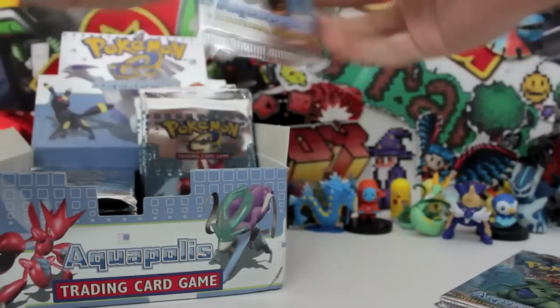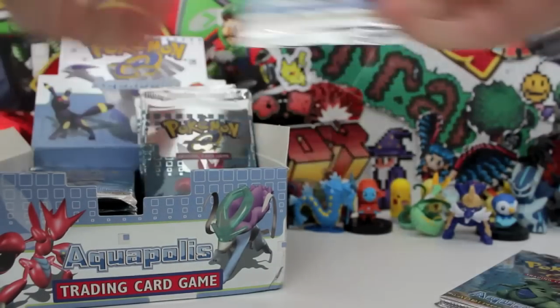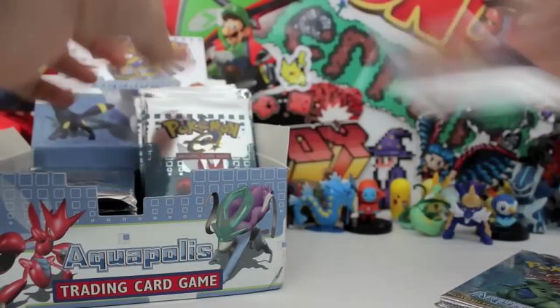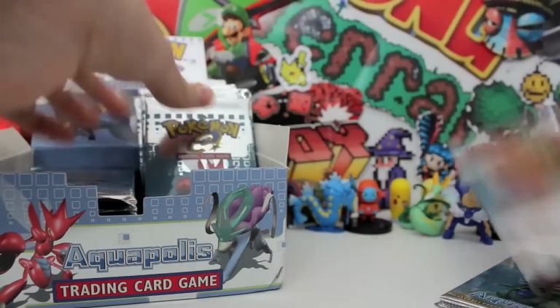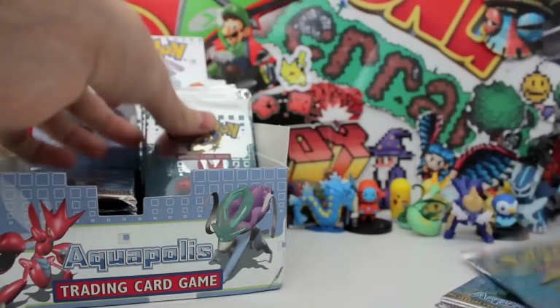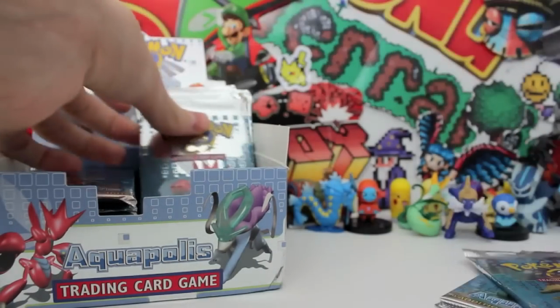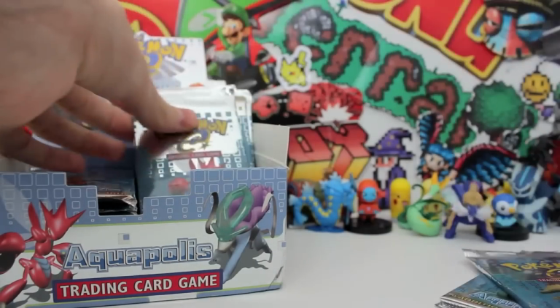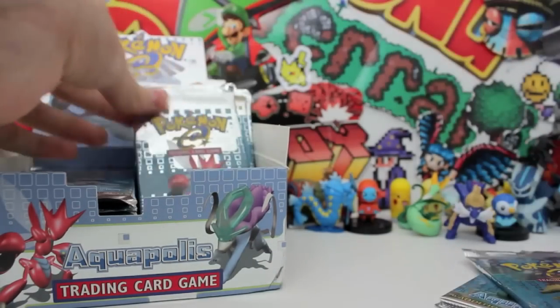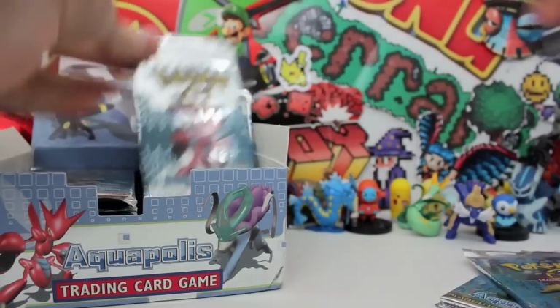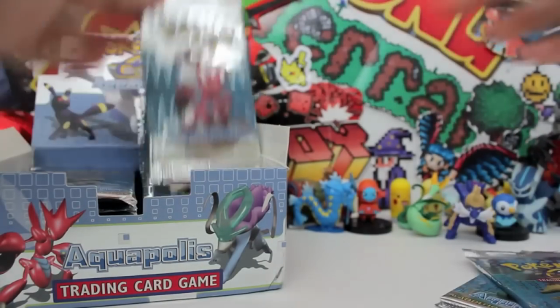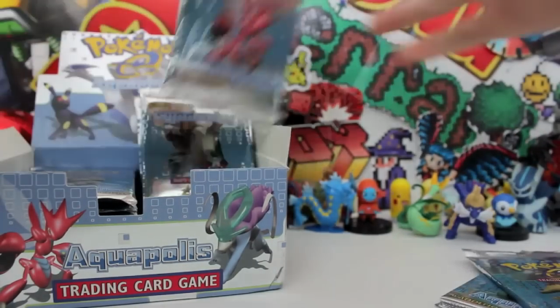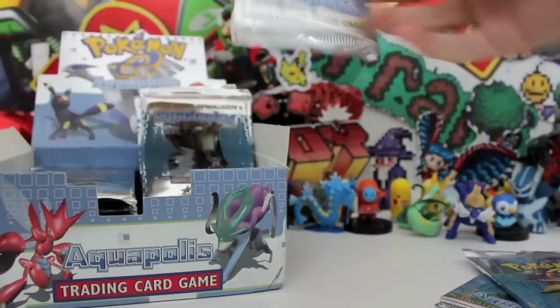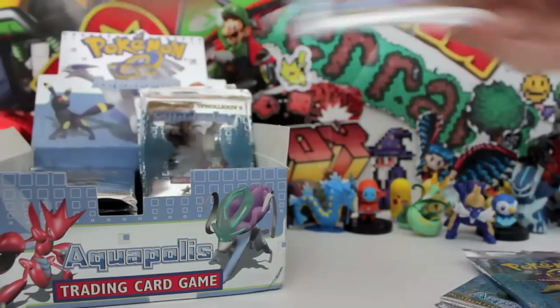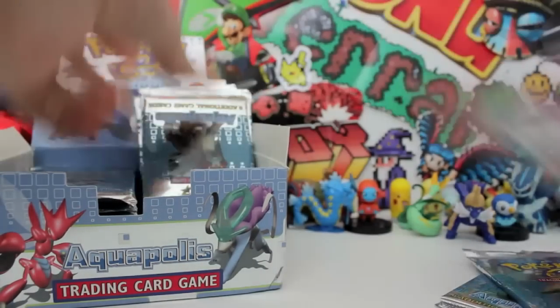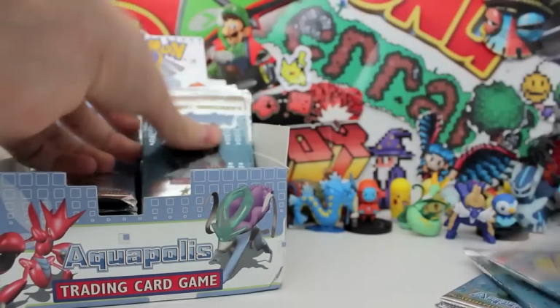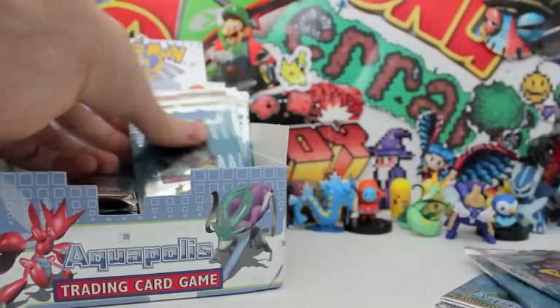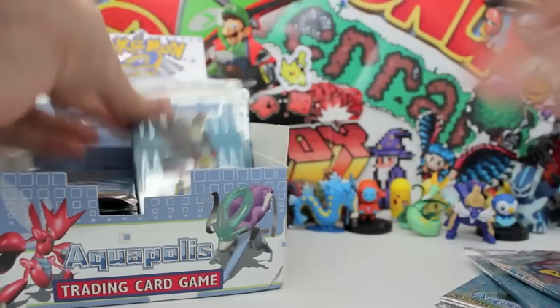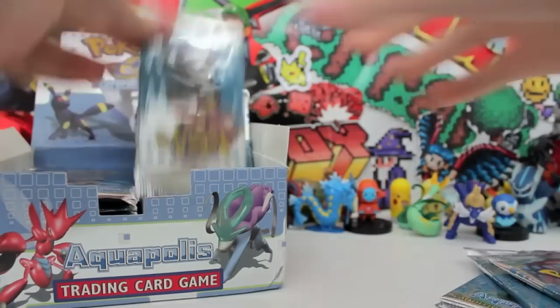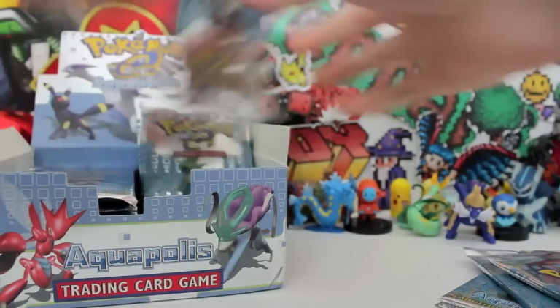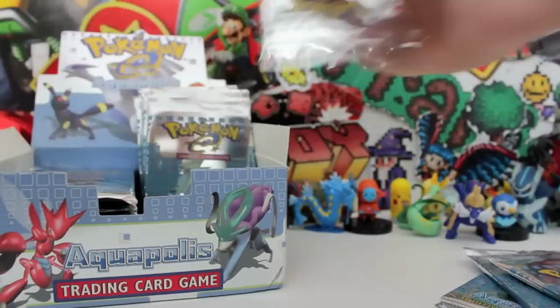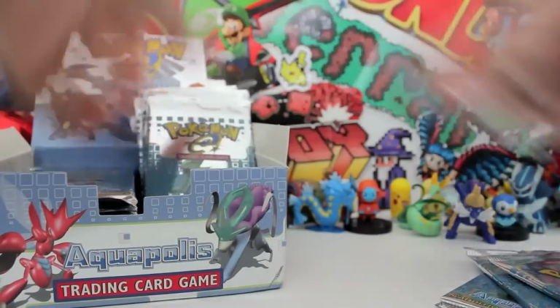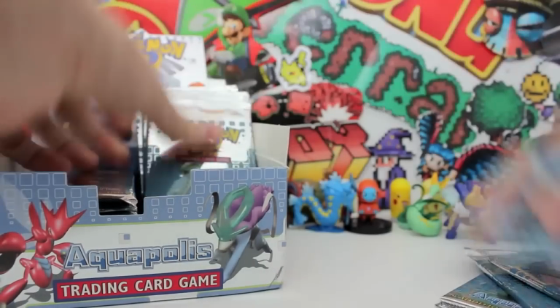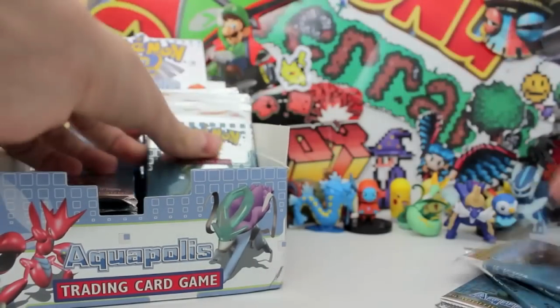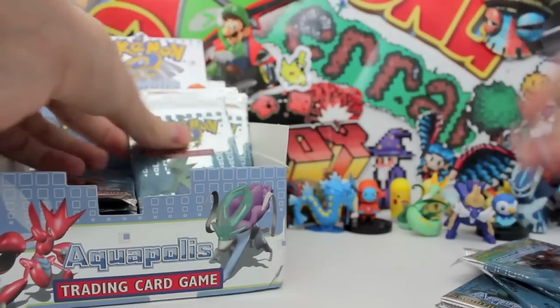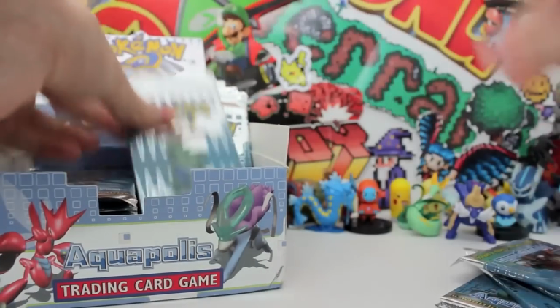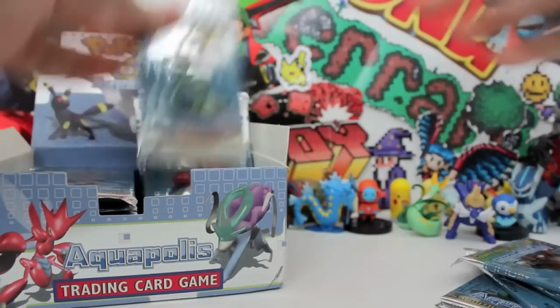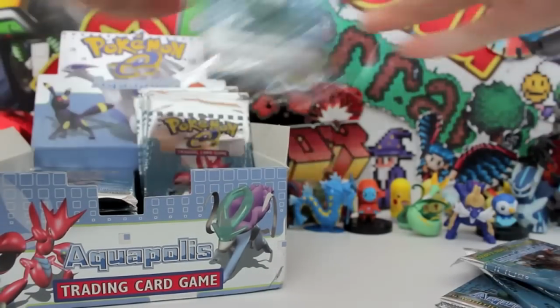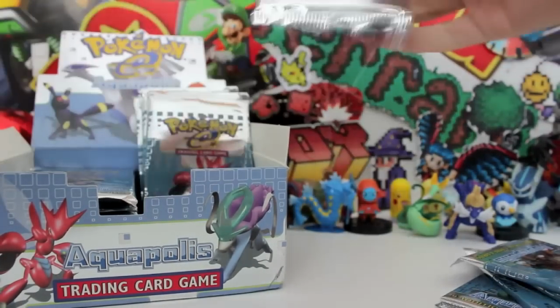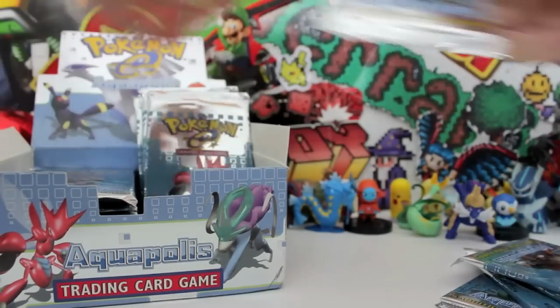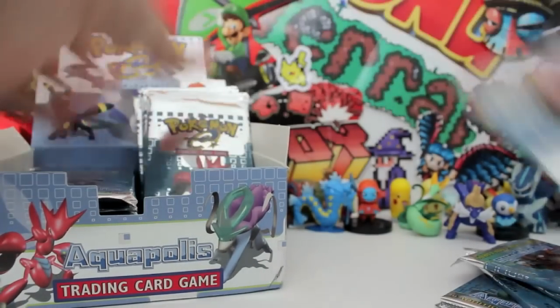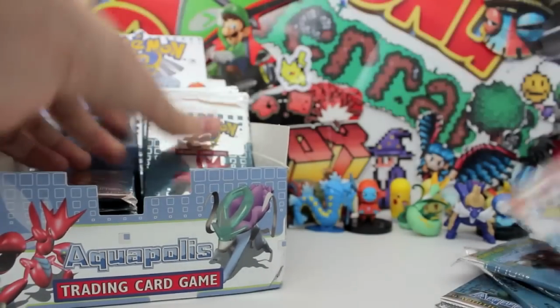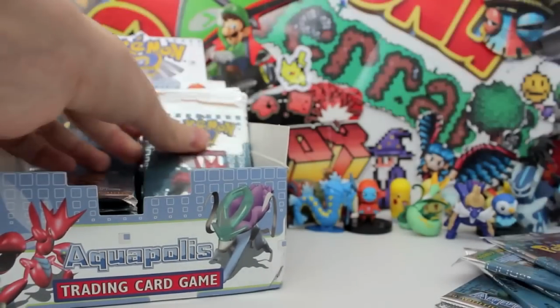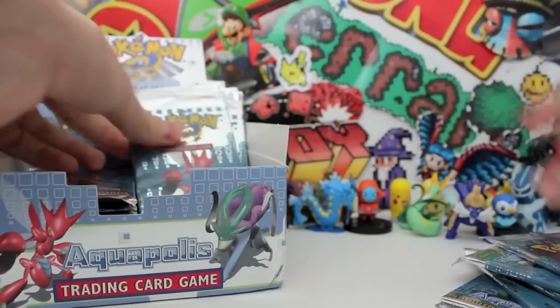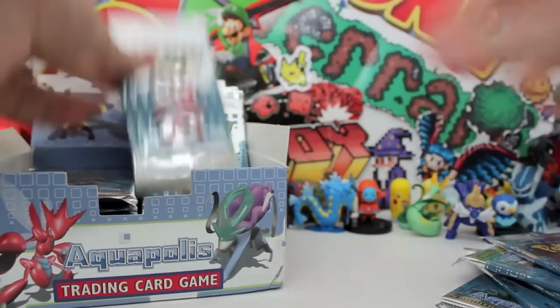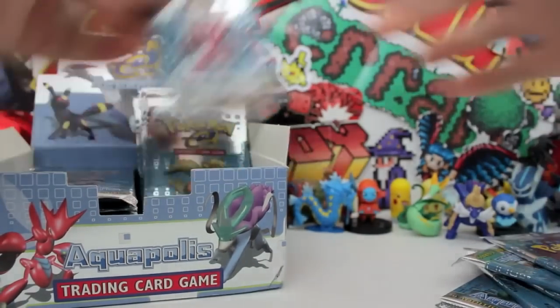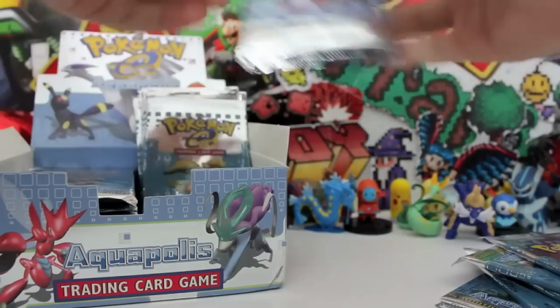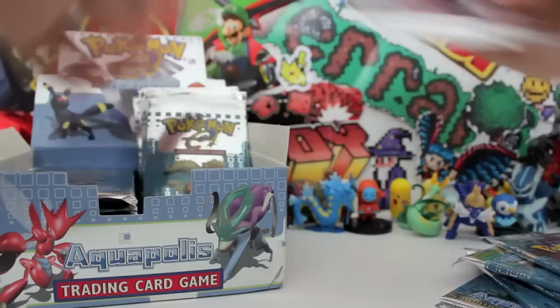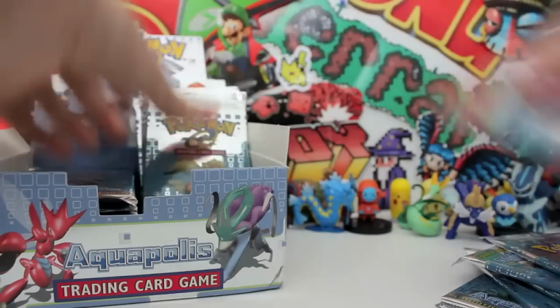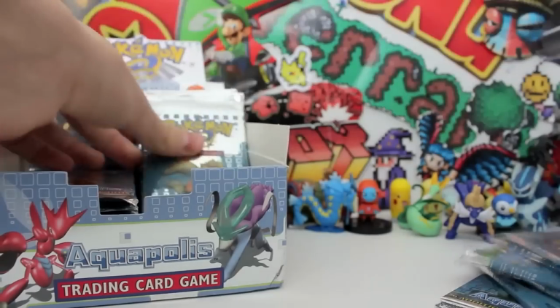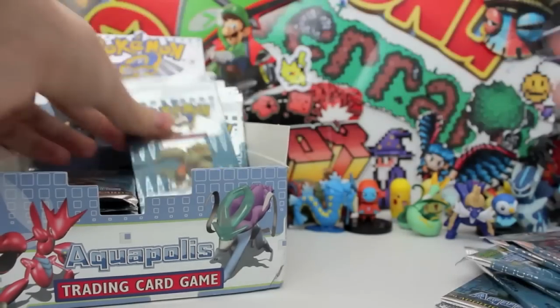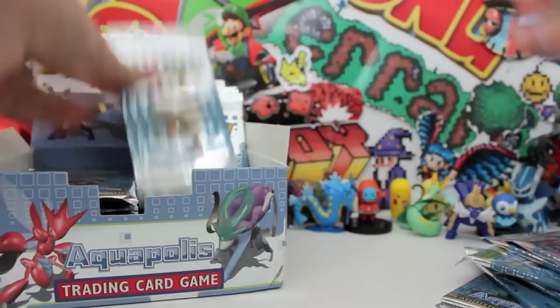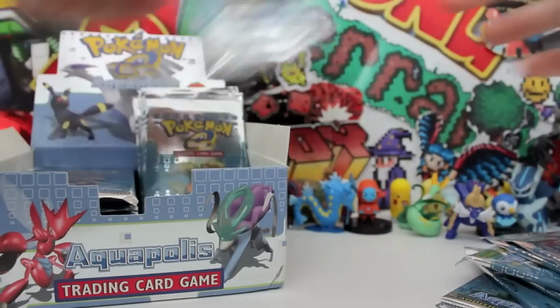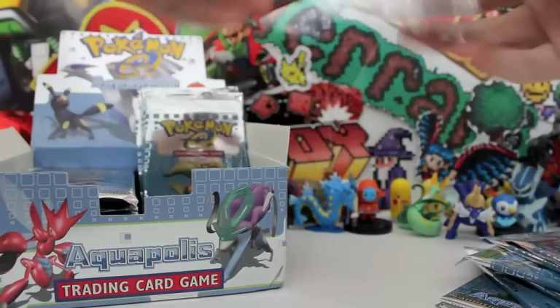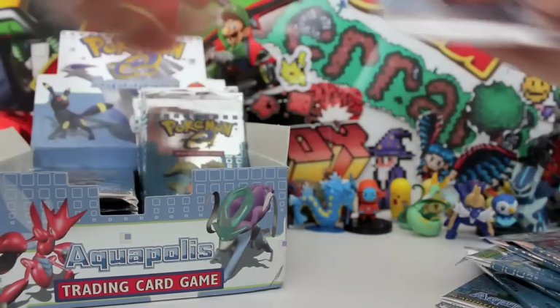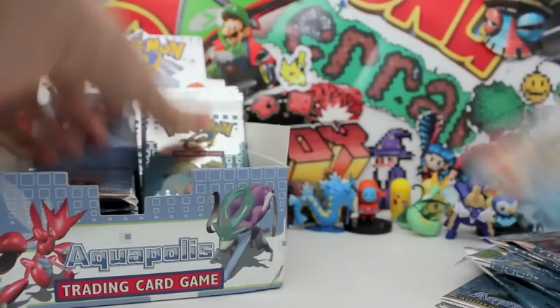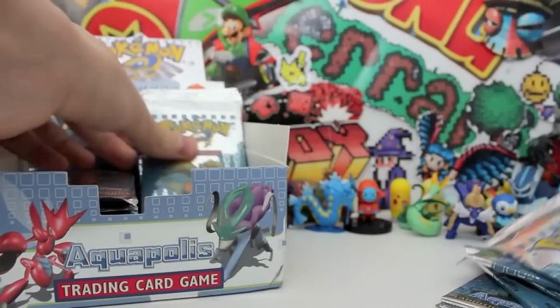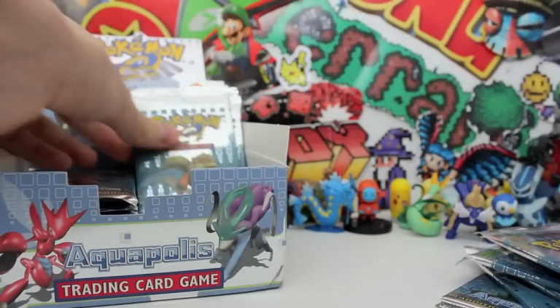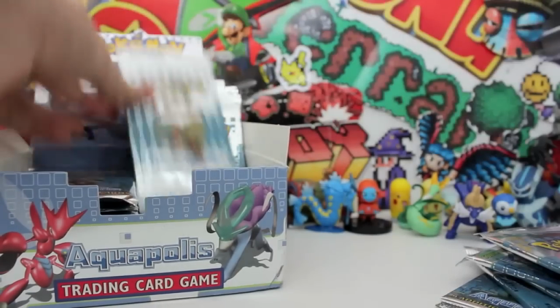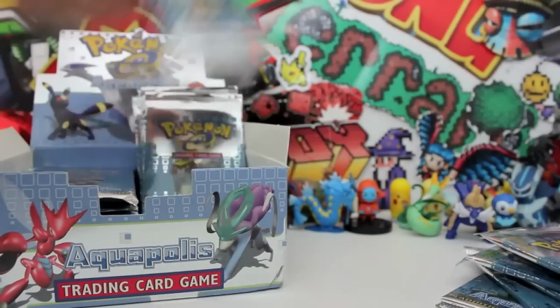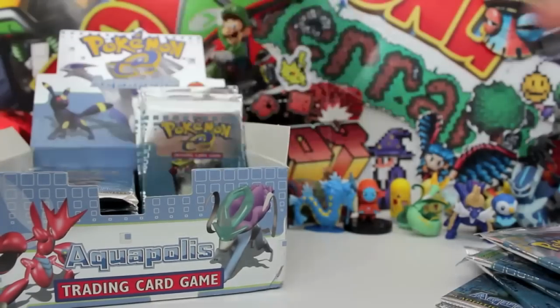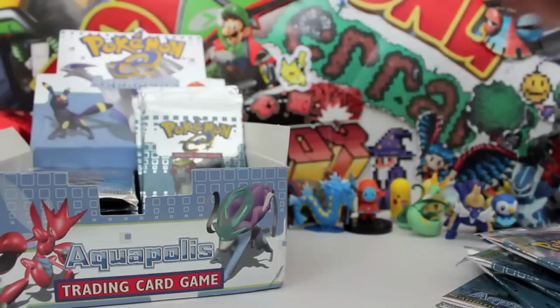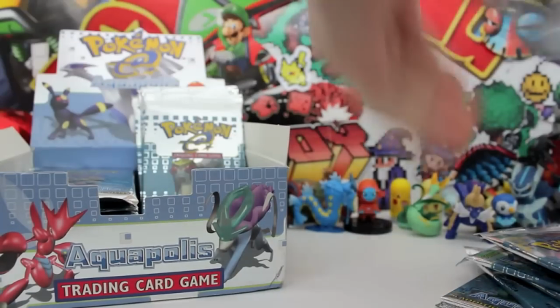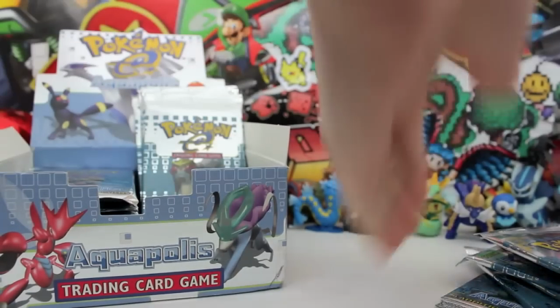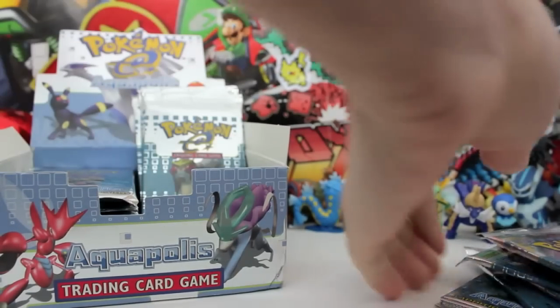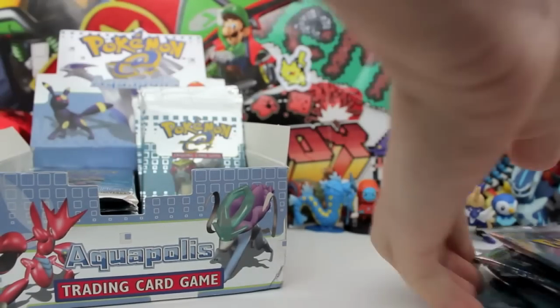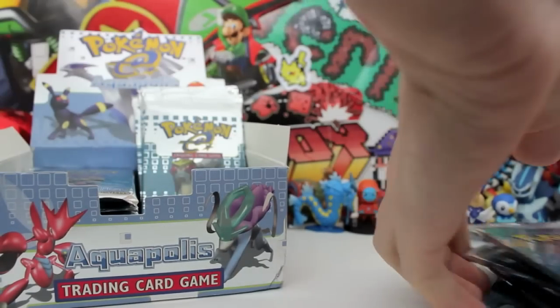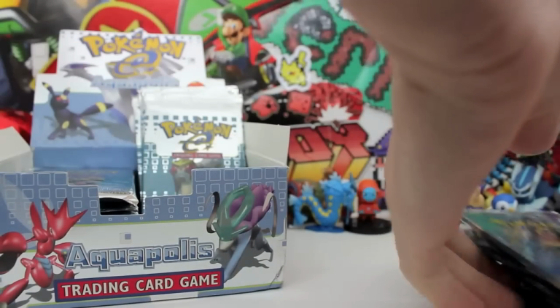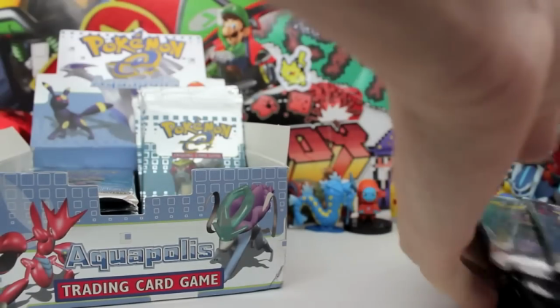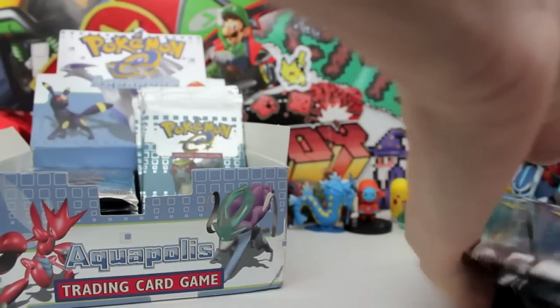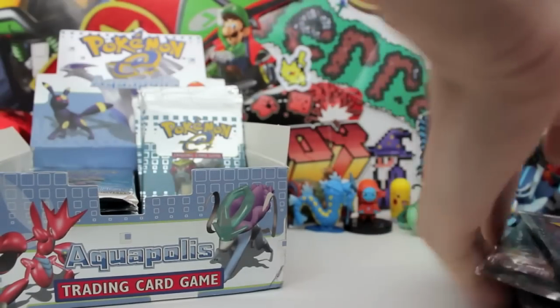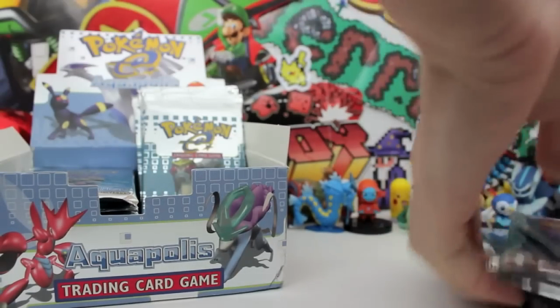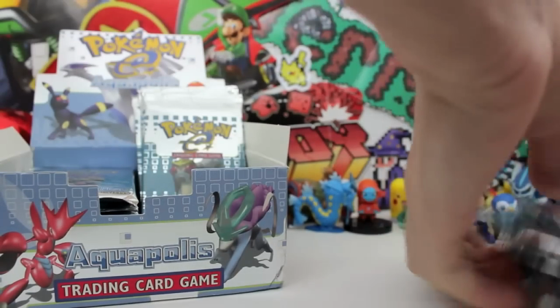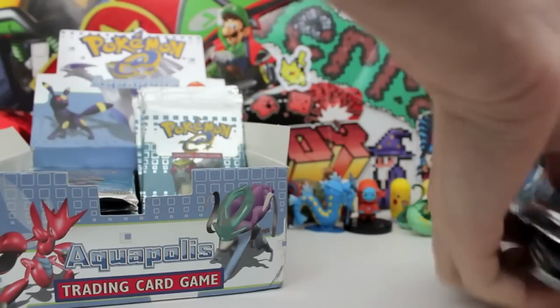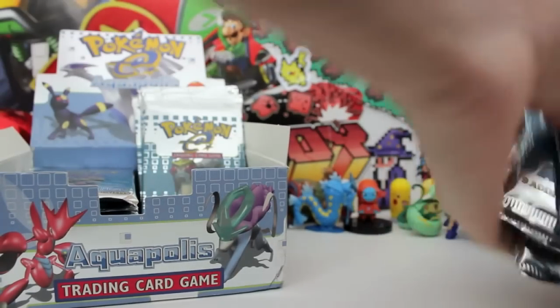I like that idea — I'm always for those mini tricks. So we got 2, 3, 4 — that was upside down — 5, 6, 7, 8. There we go, so we got our 8 packs out.